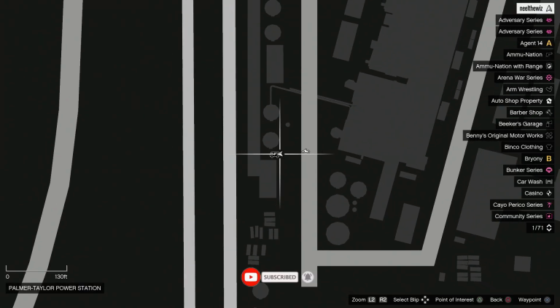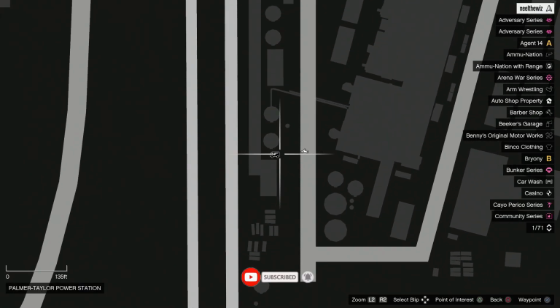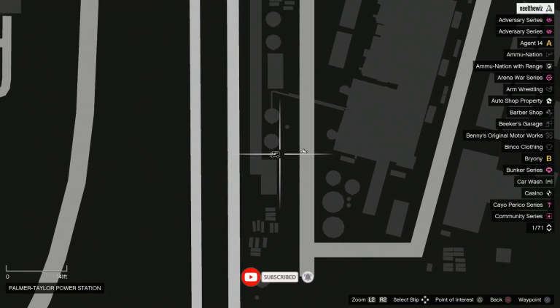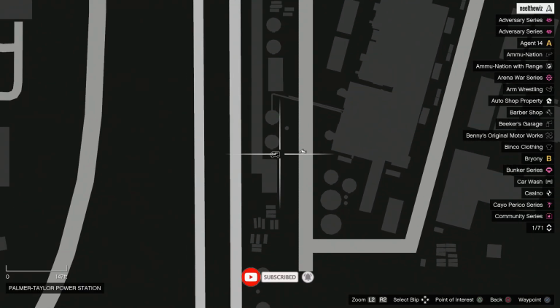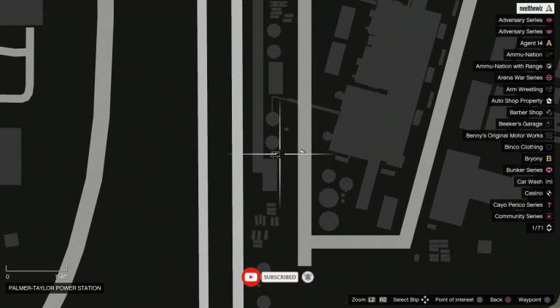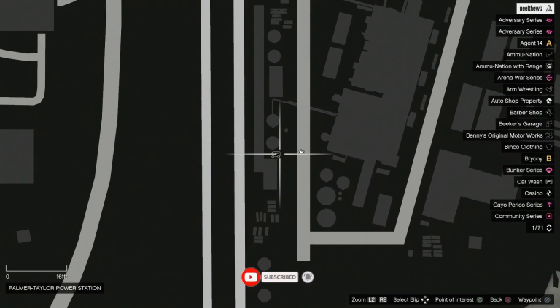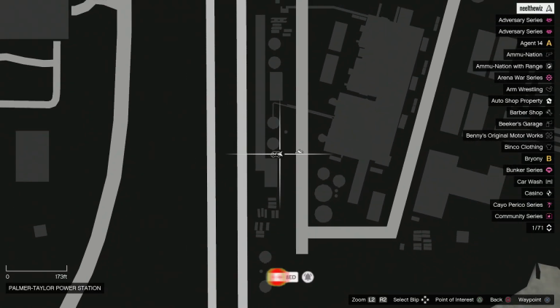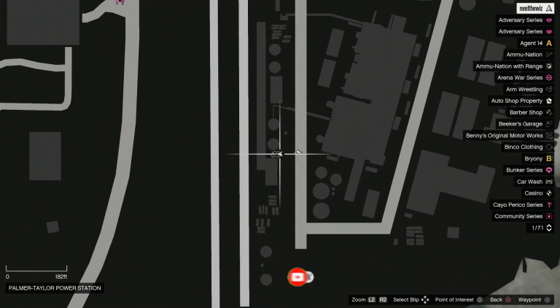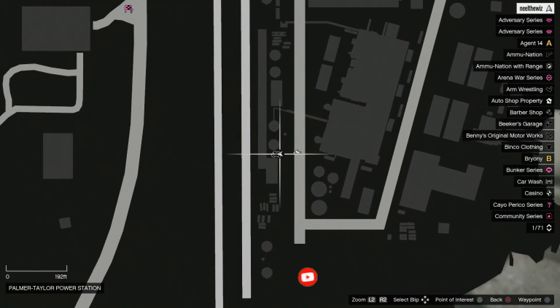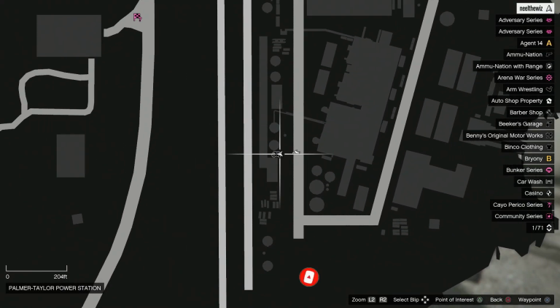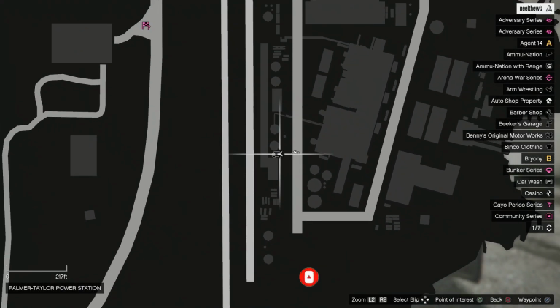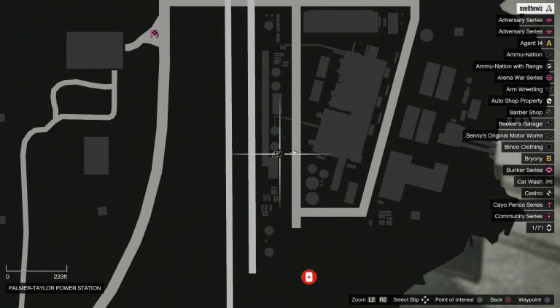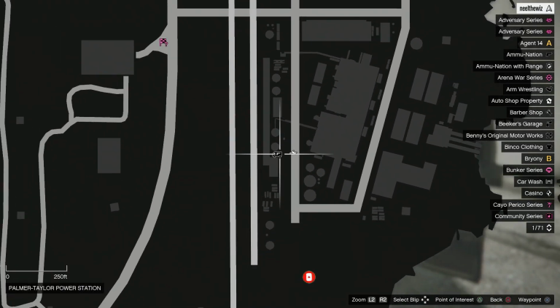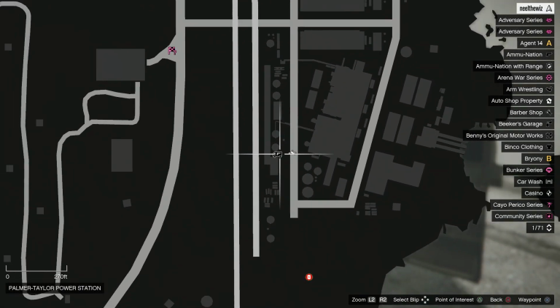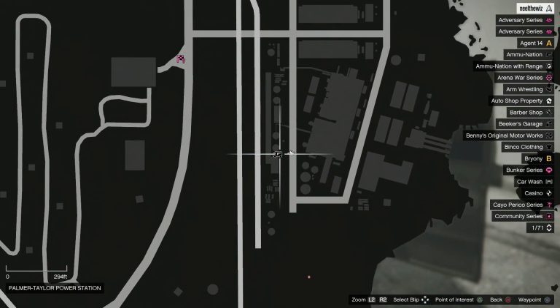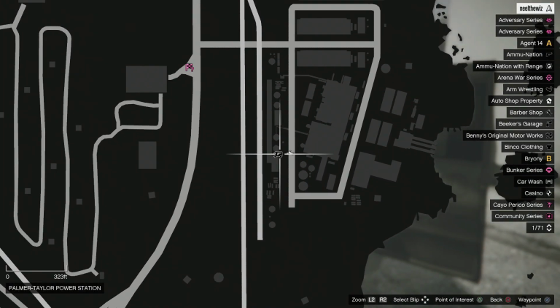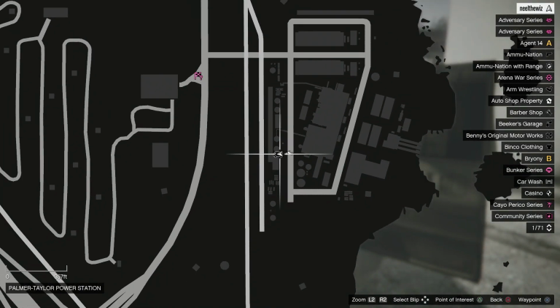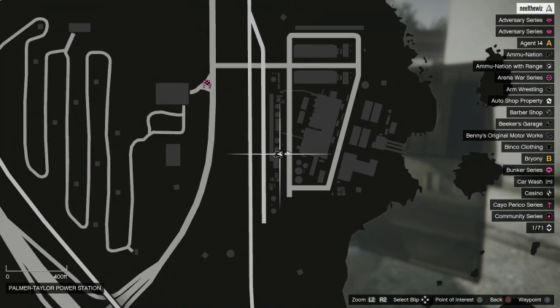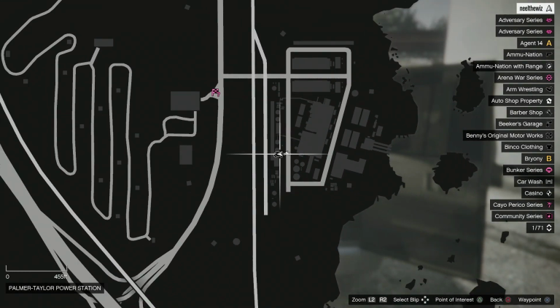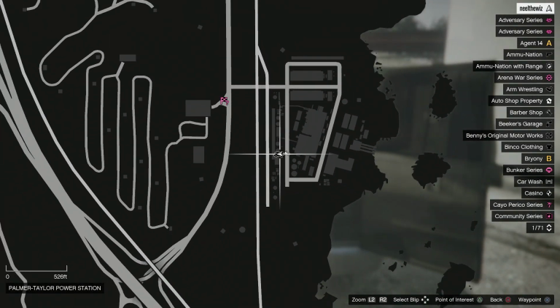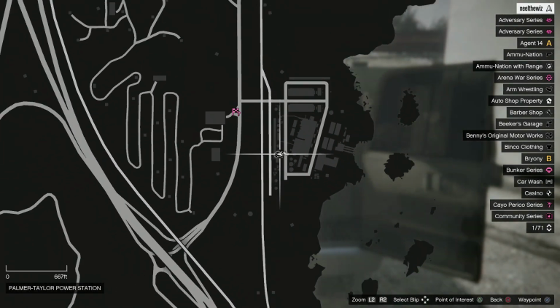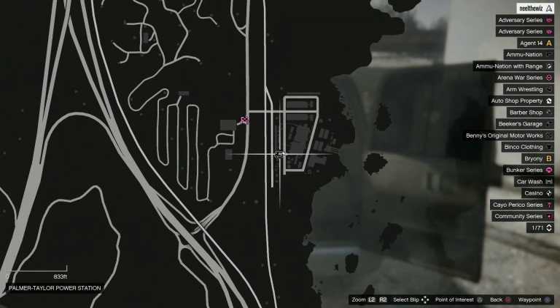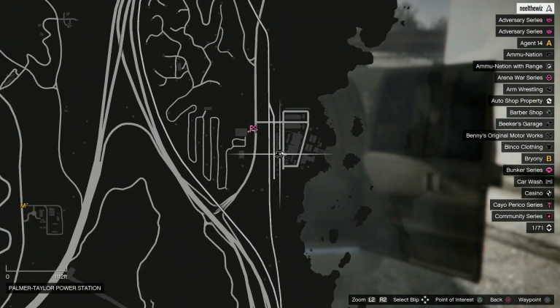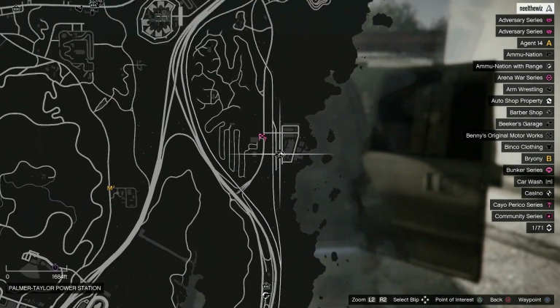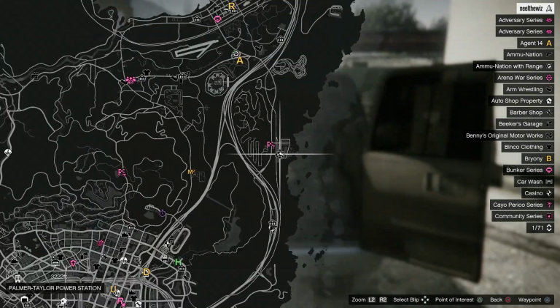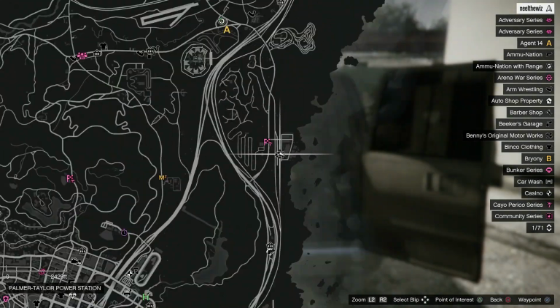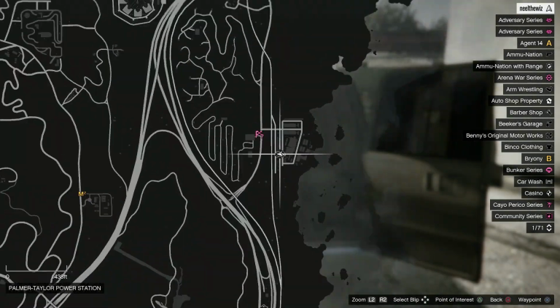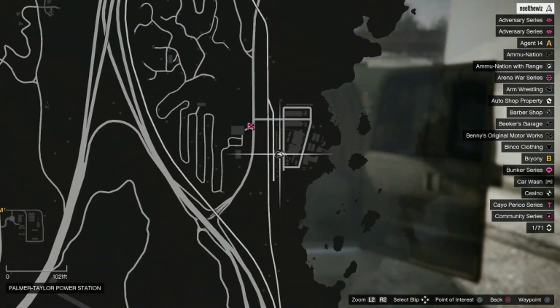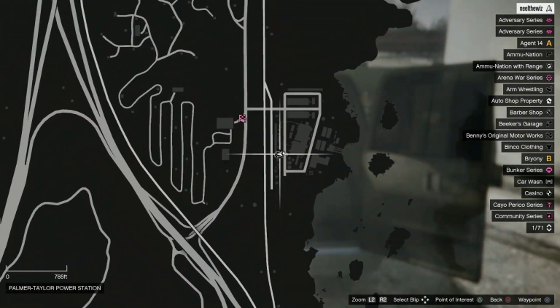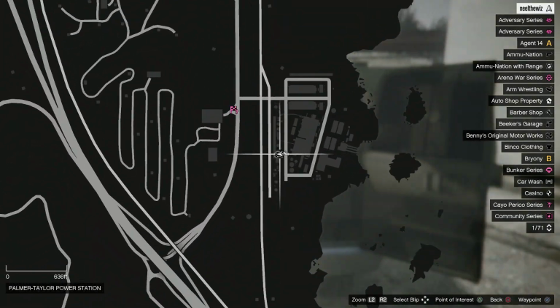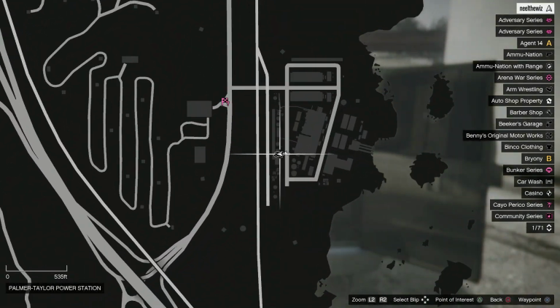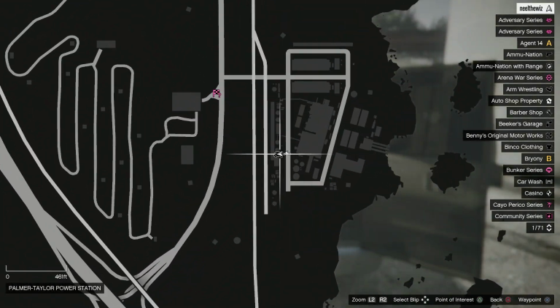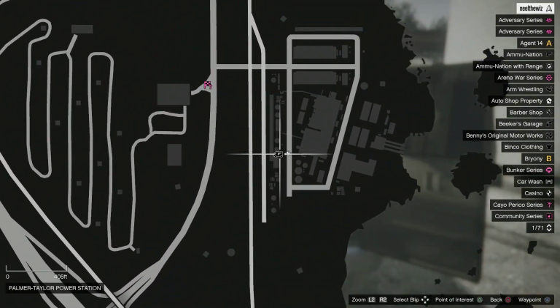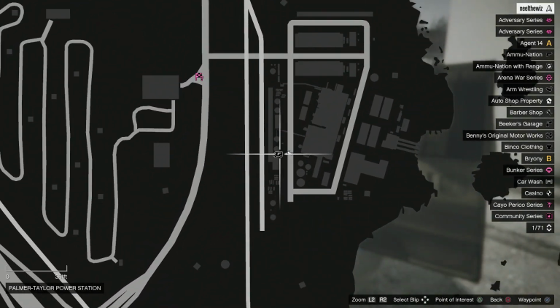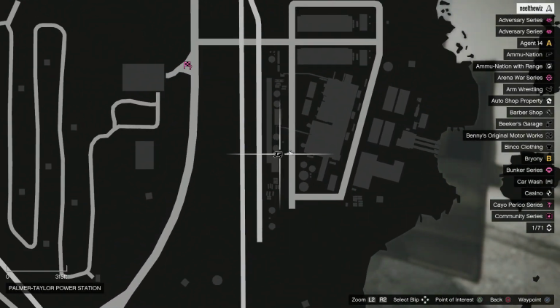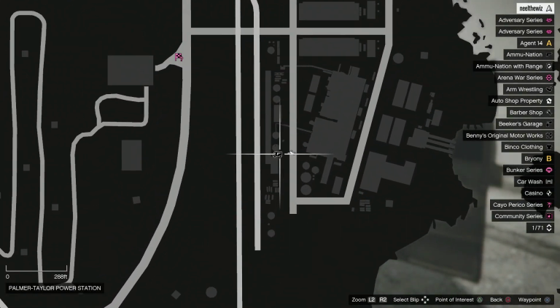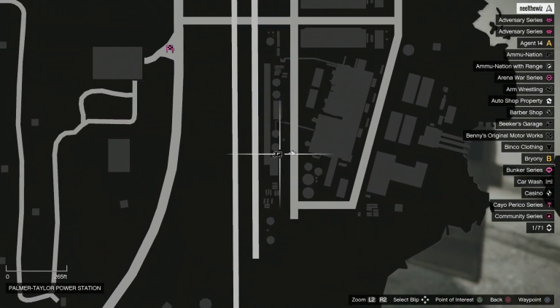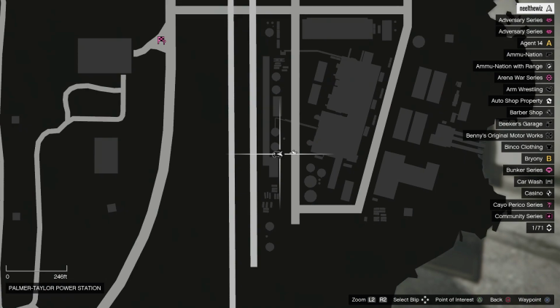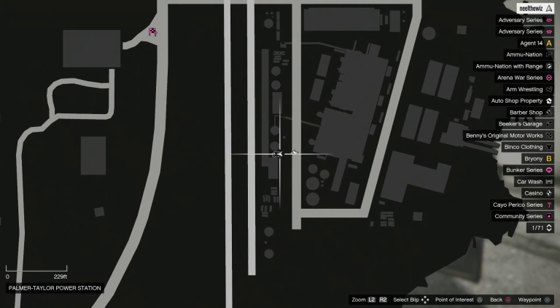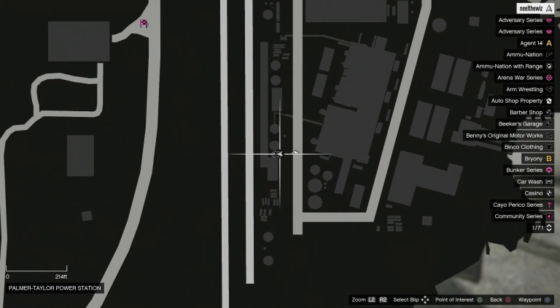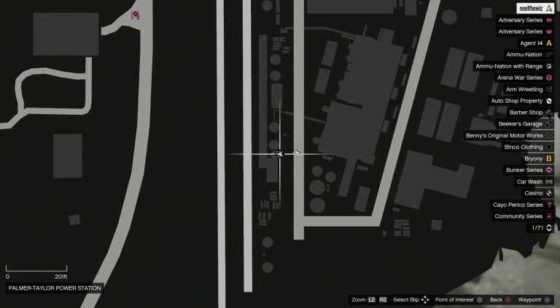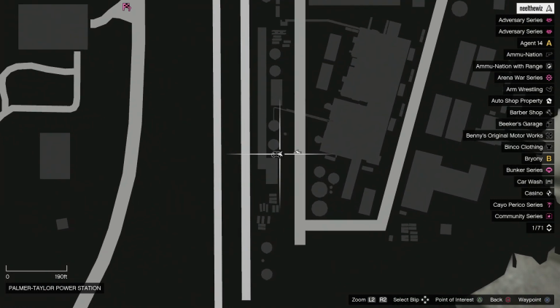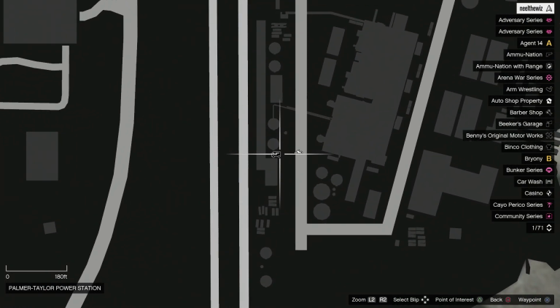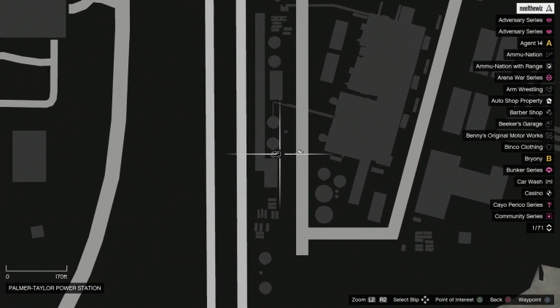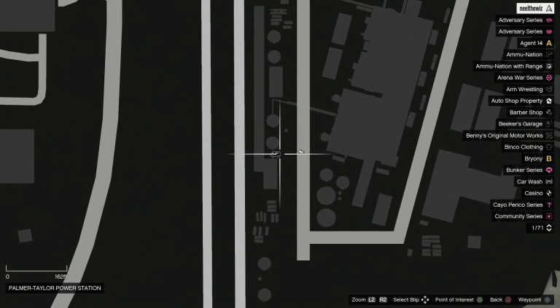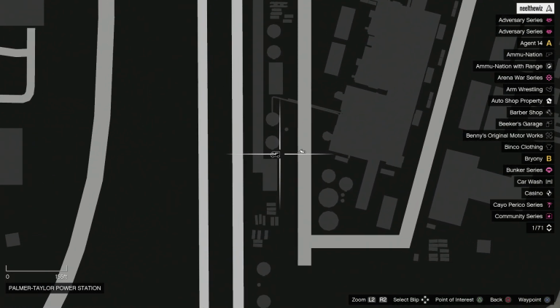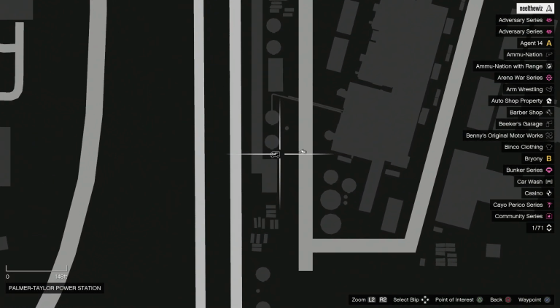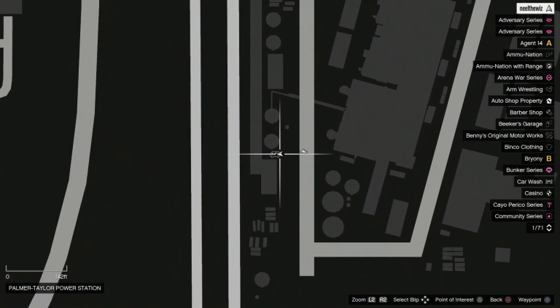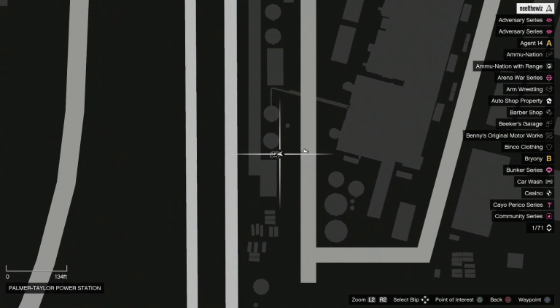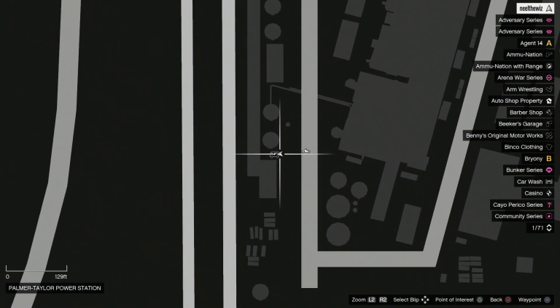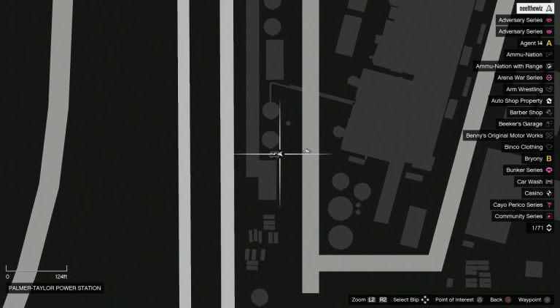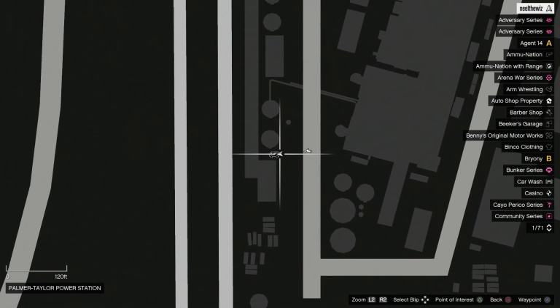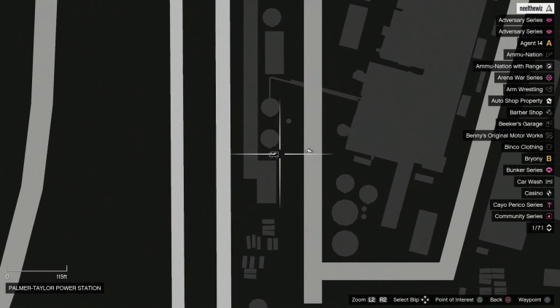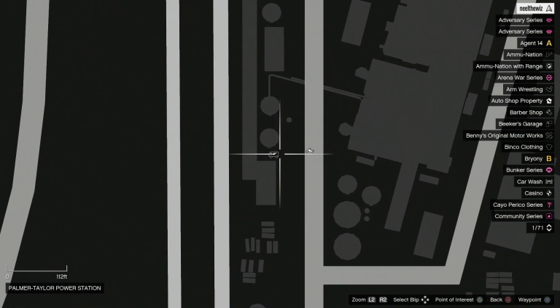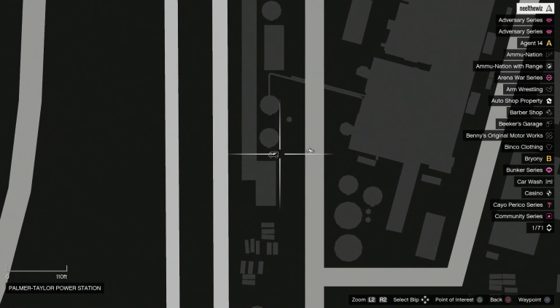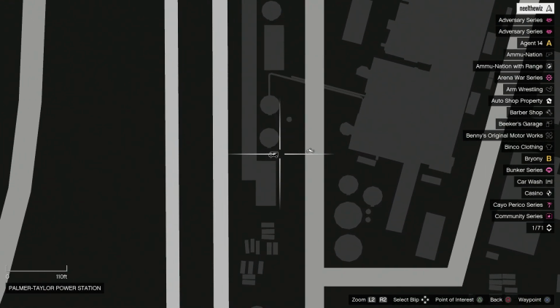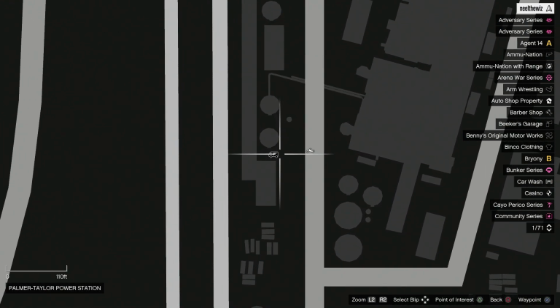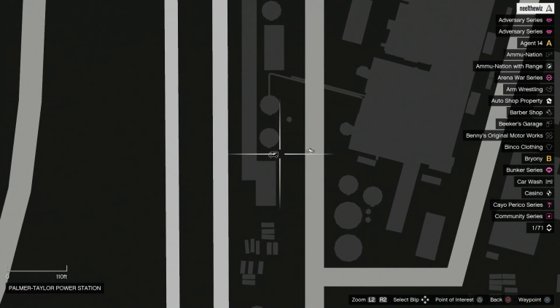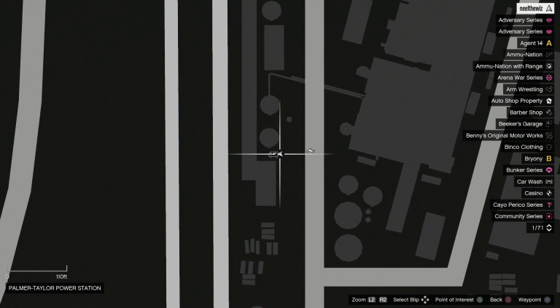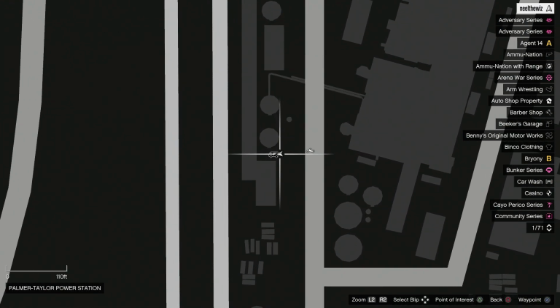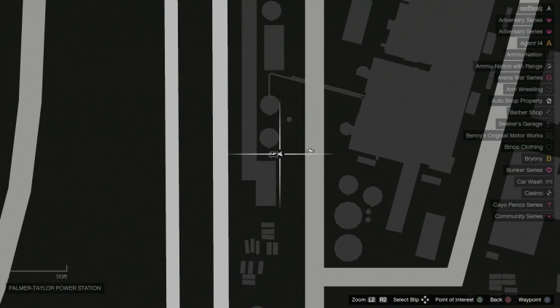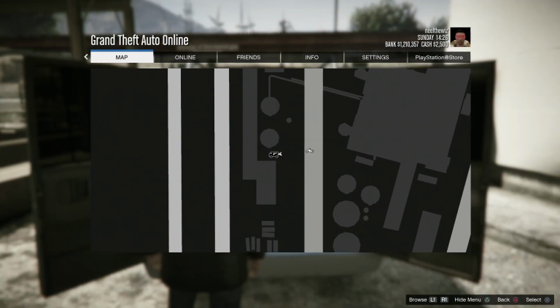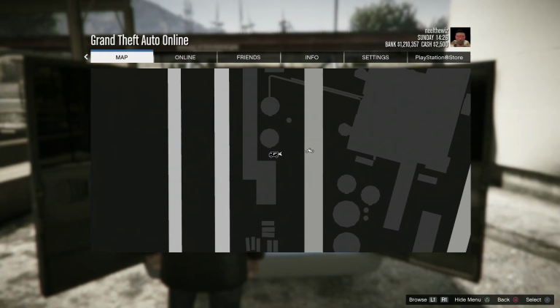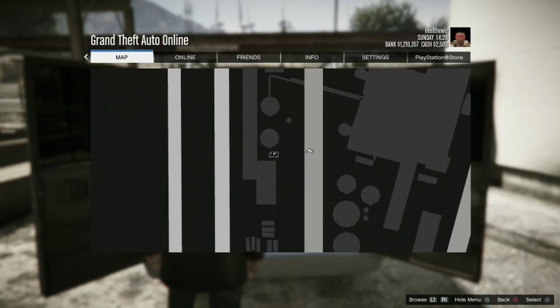Today players can find the Gunvan at Palma Taylor Power Station in Los Santos County Region. The Gunvan icon appears on the map once you are nearby.